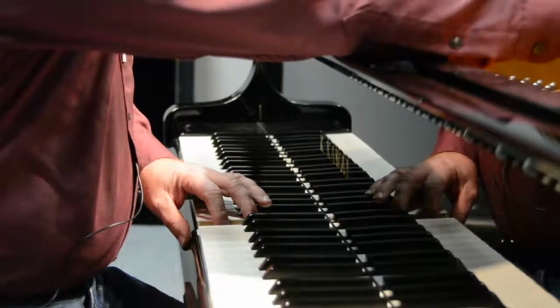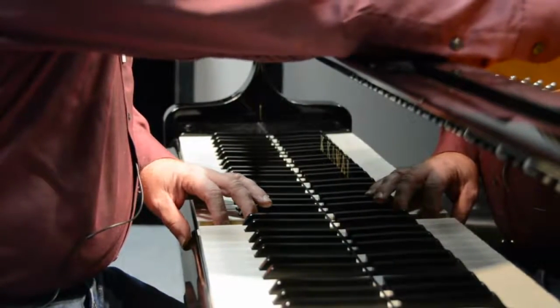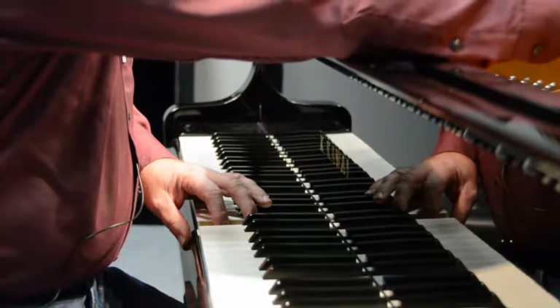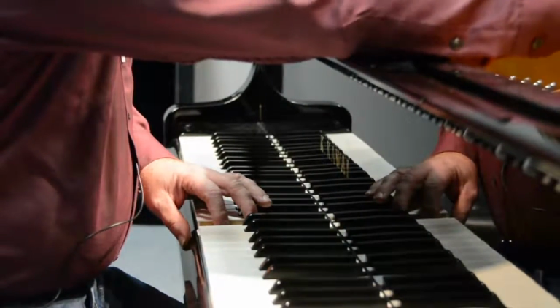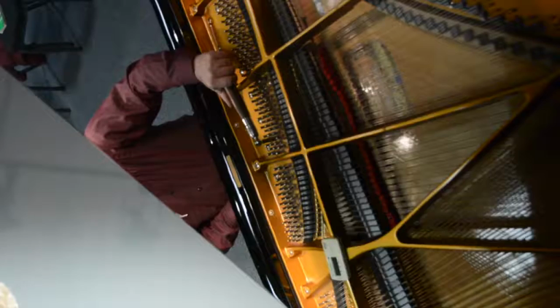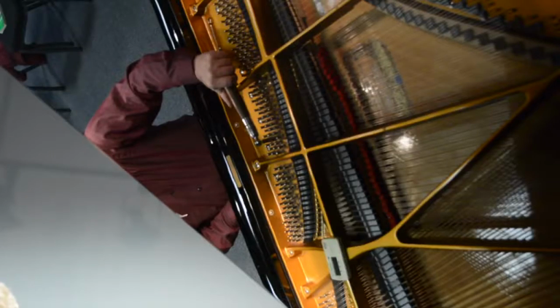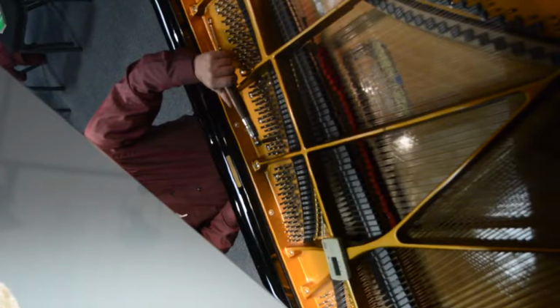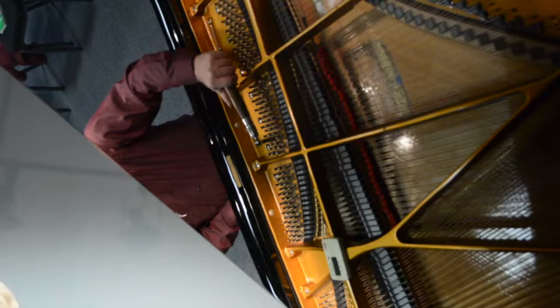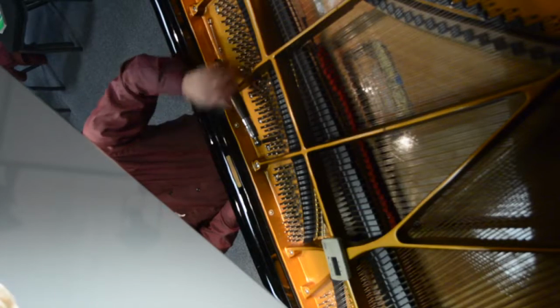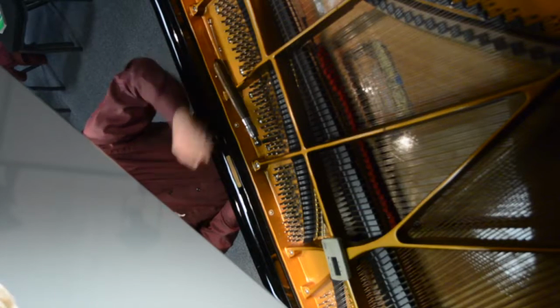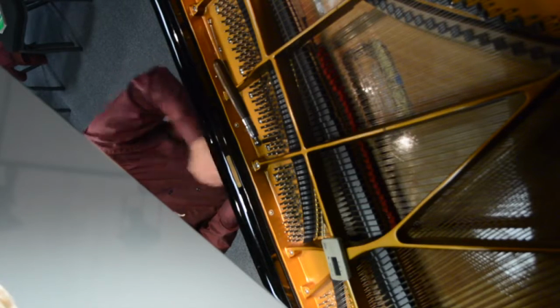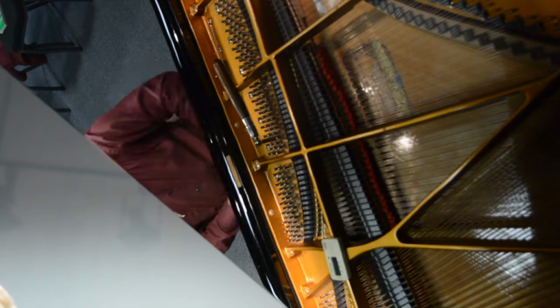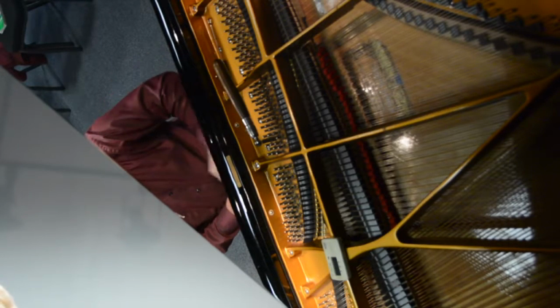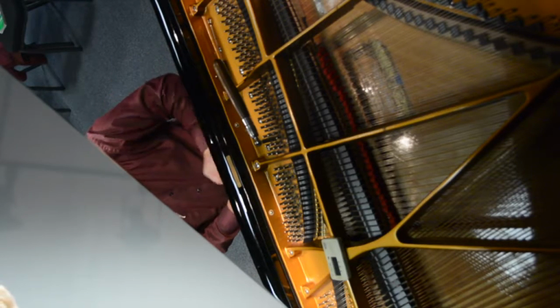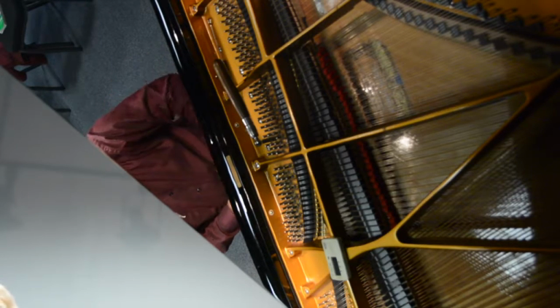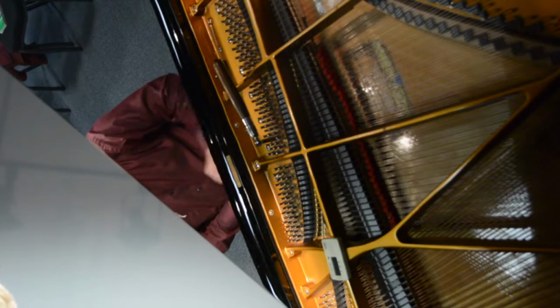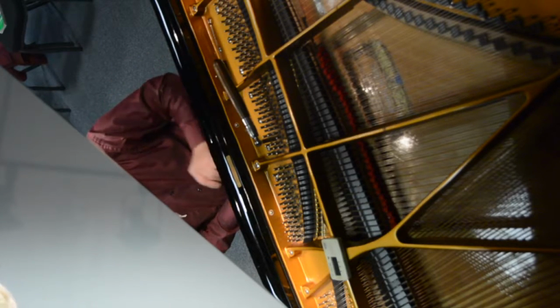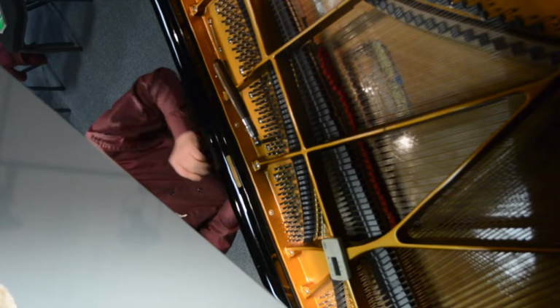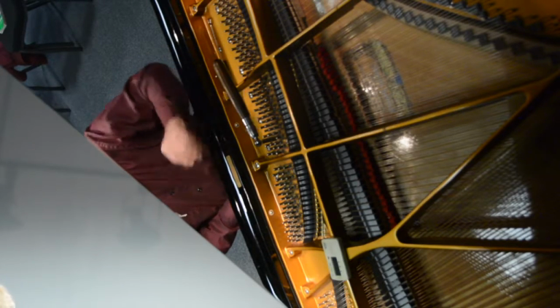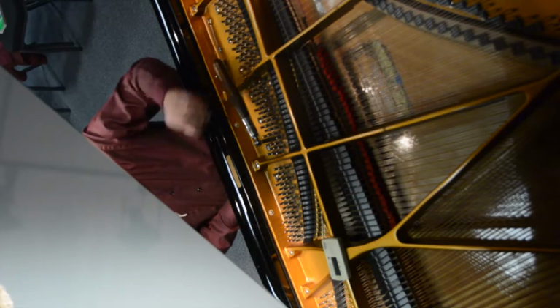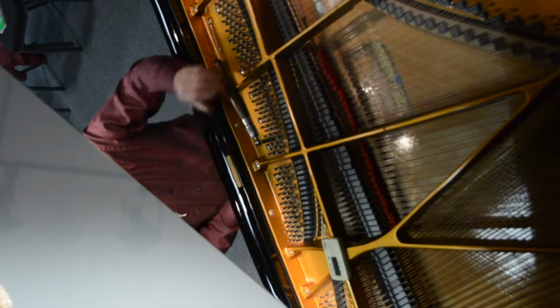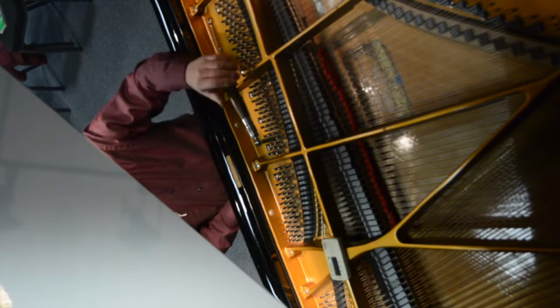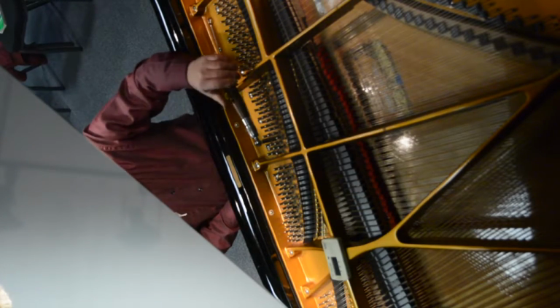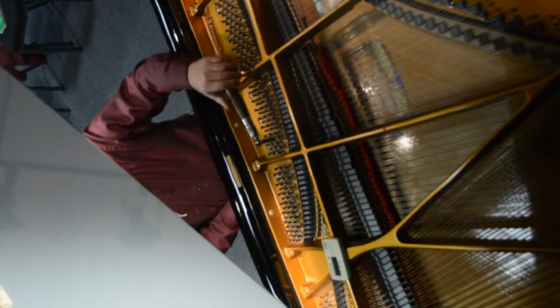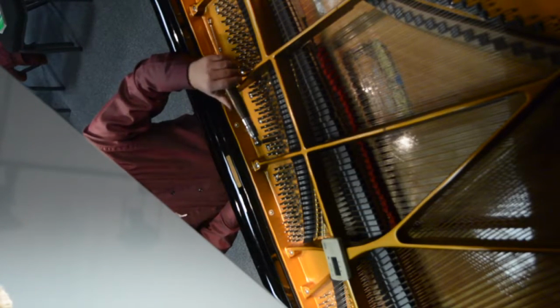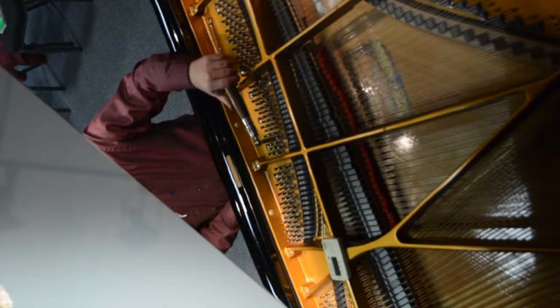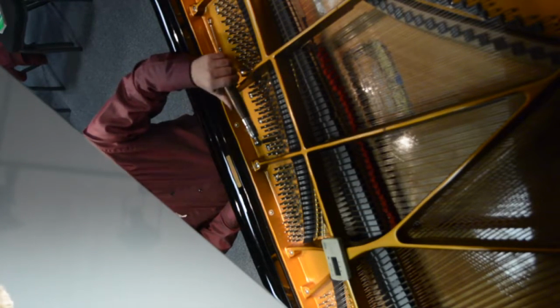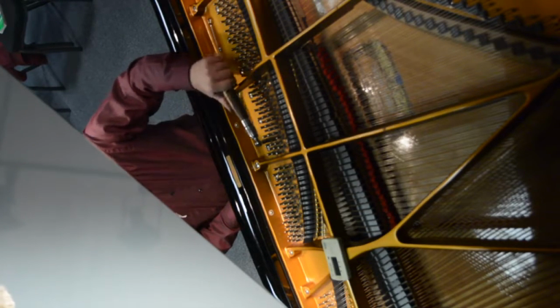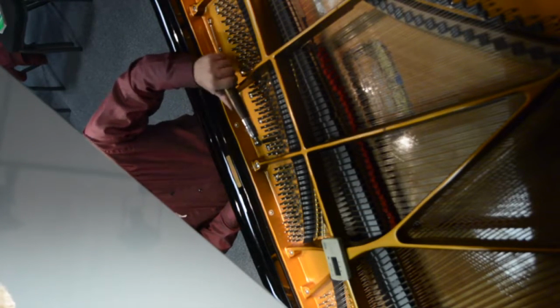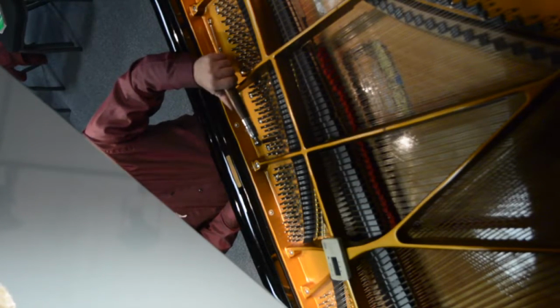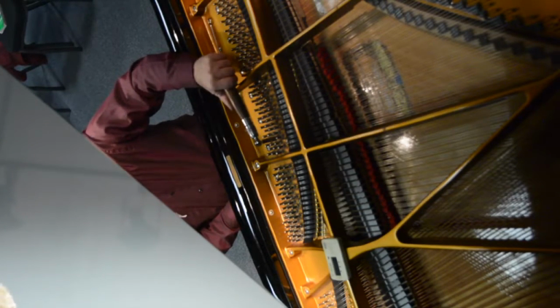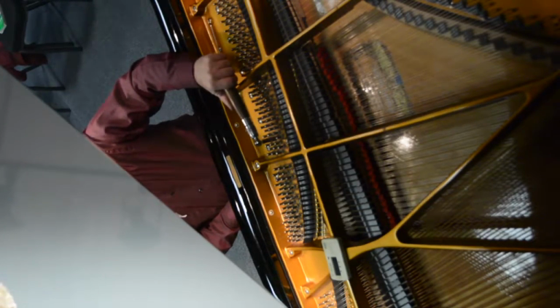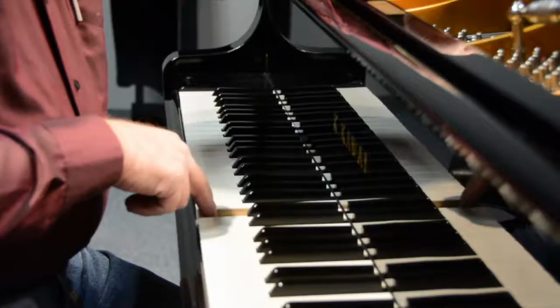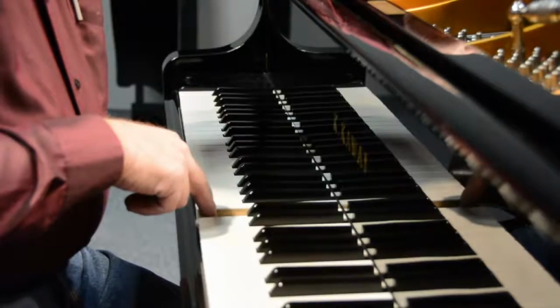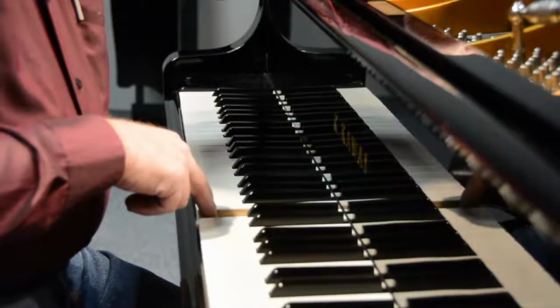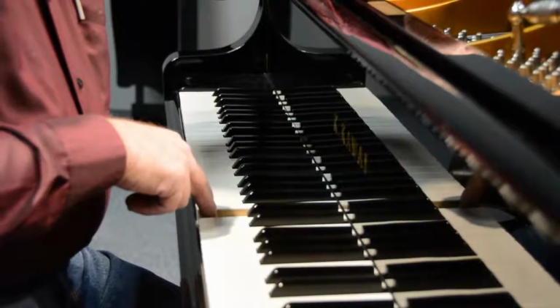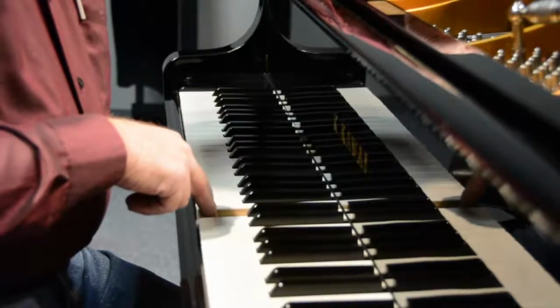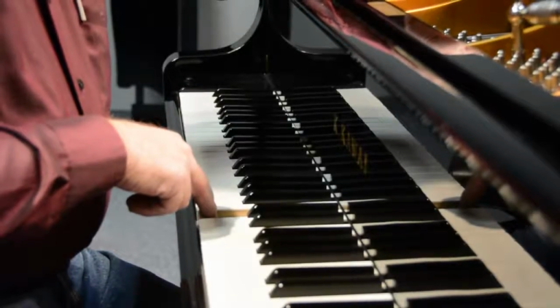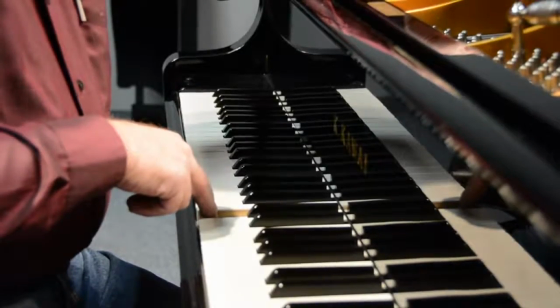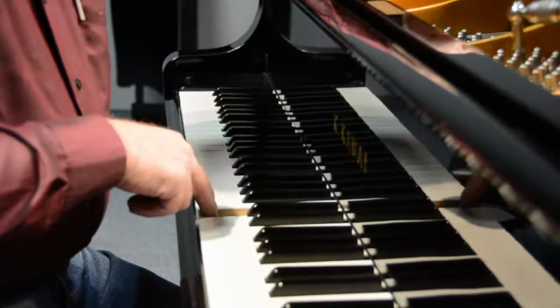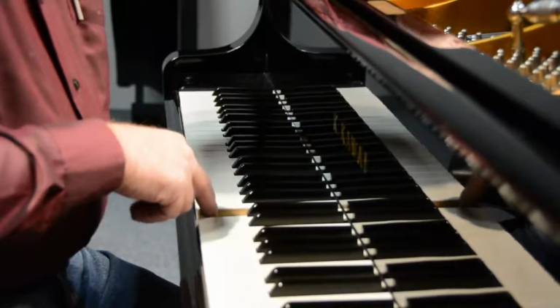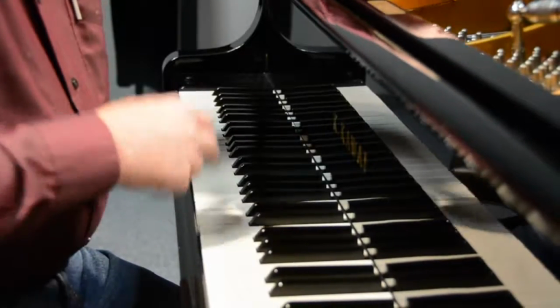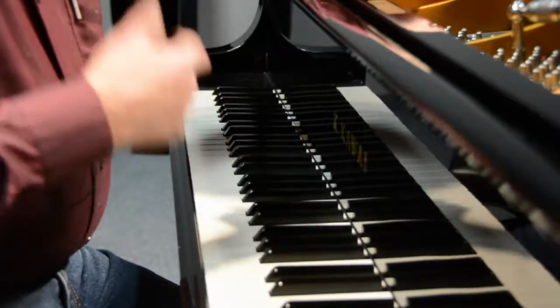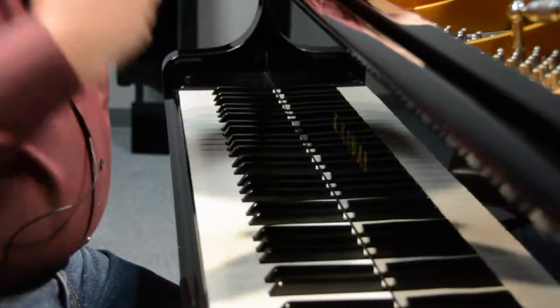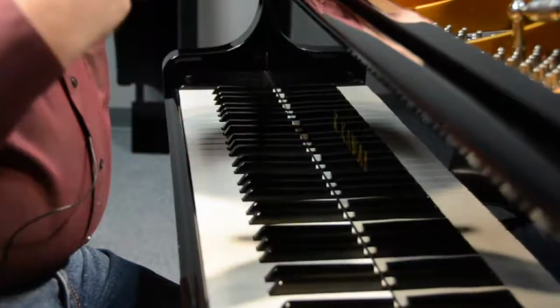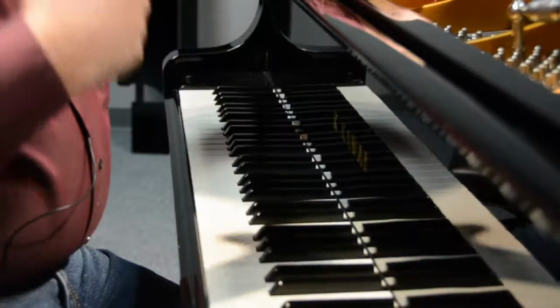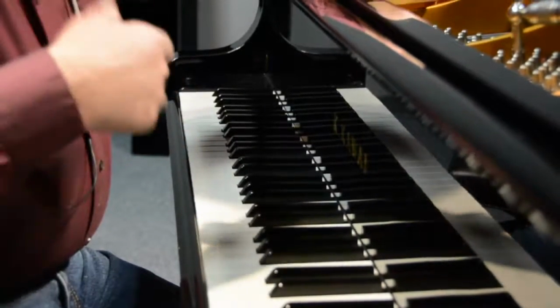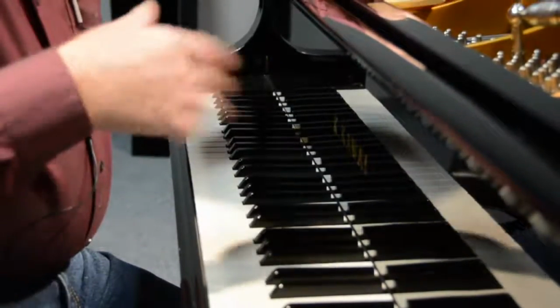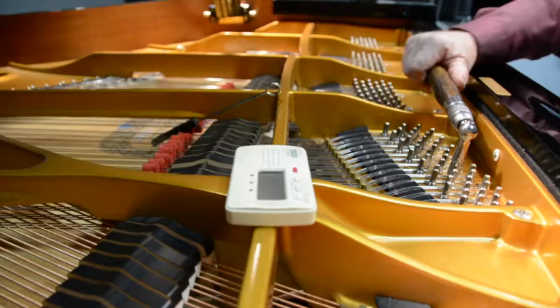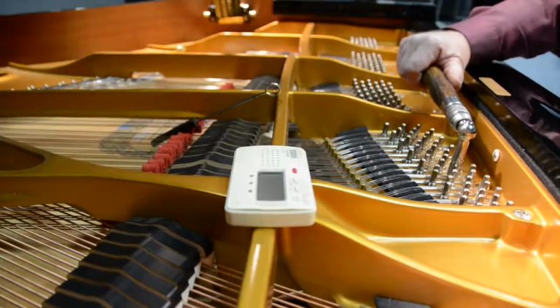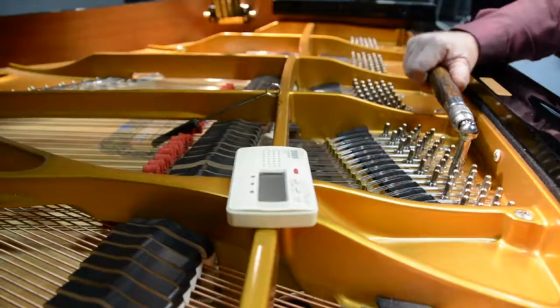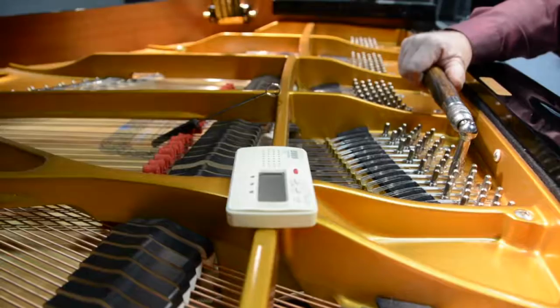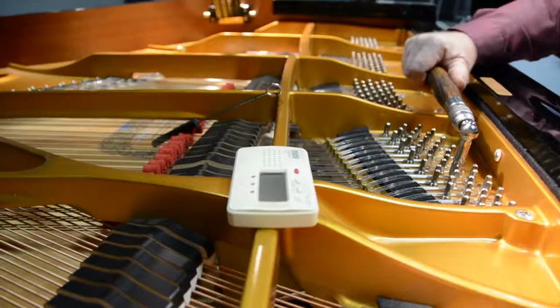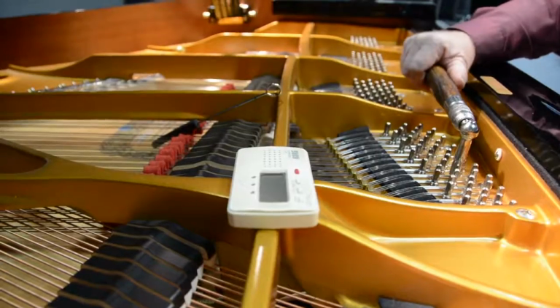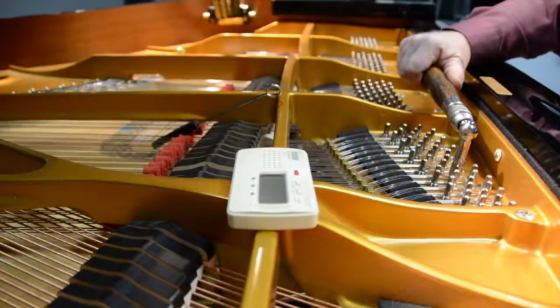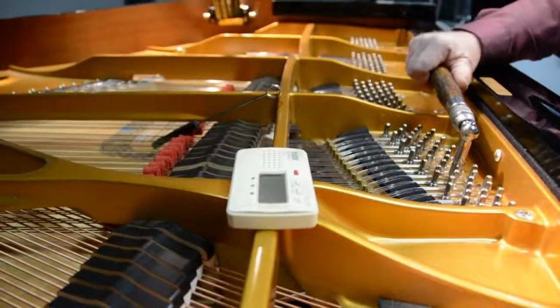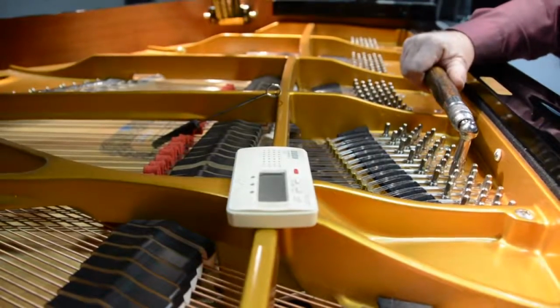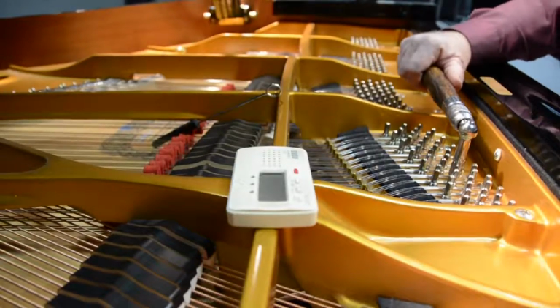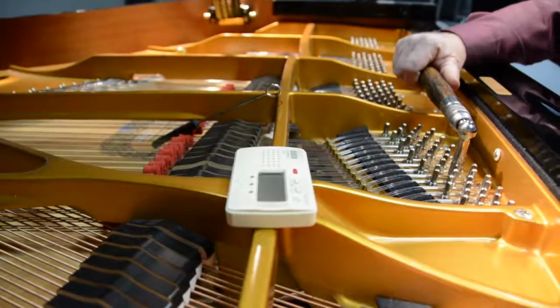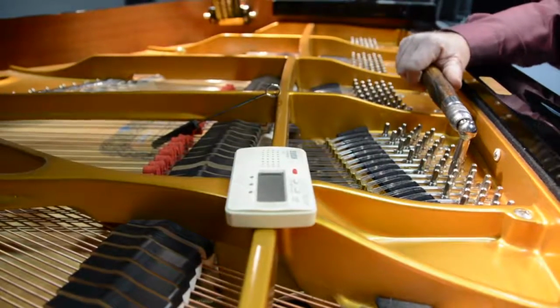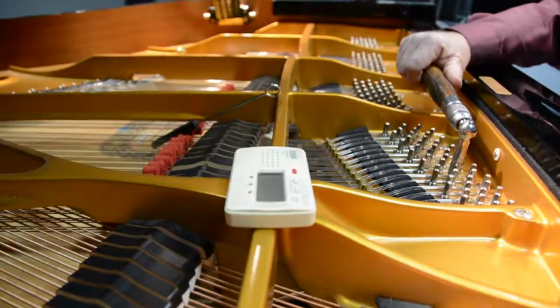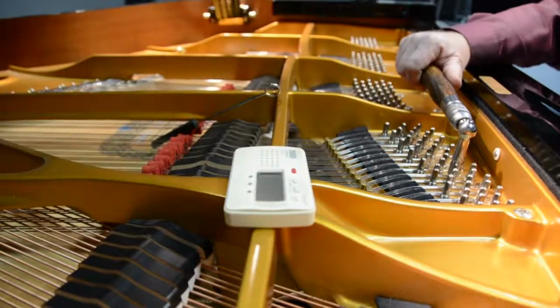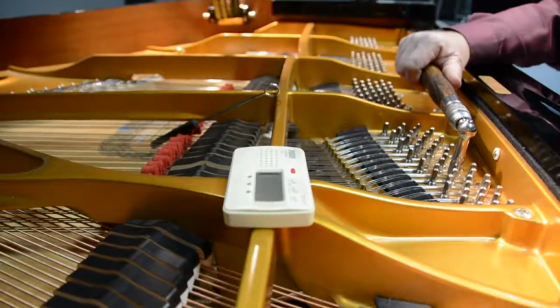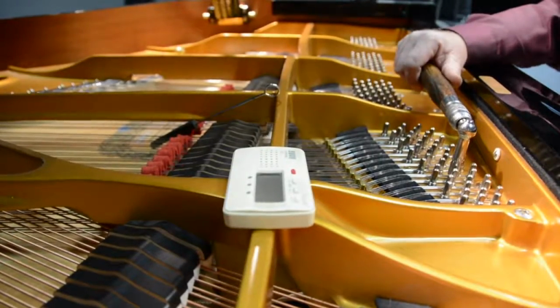The first note he tunes is middle C. He sets that with a tone from an electronic tuner. It's indicating to me that it's flat, so I'm going to bring it up a little bit.